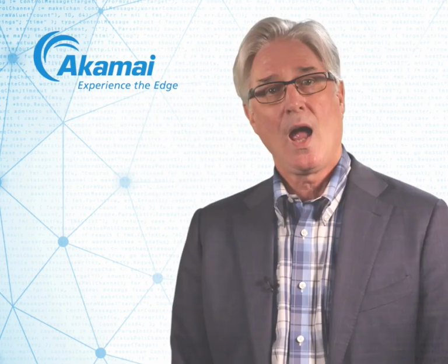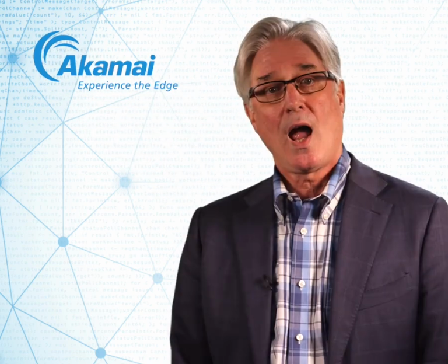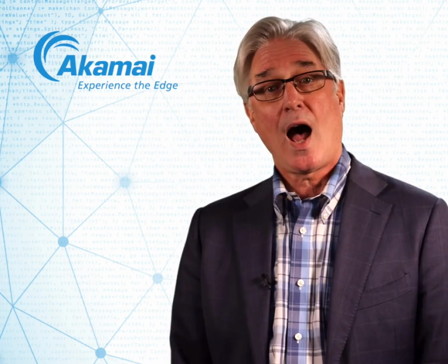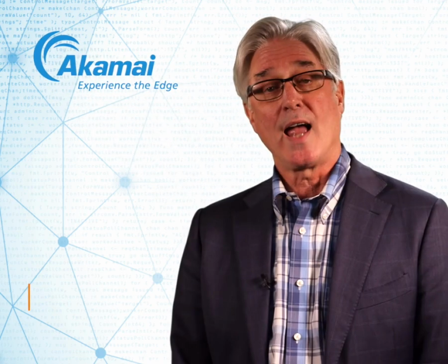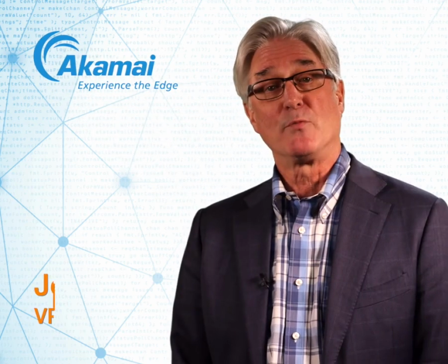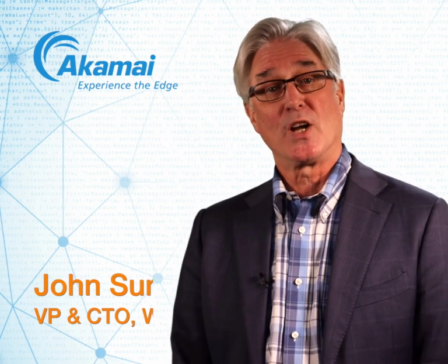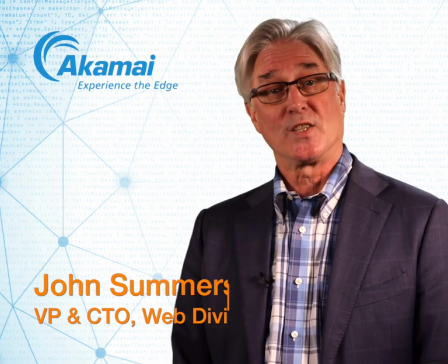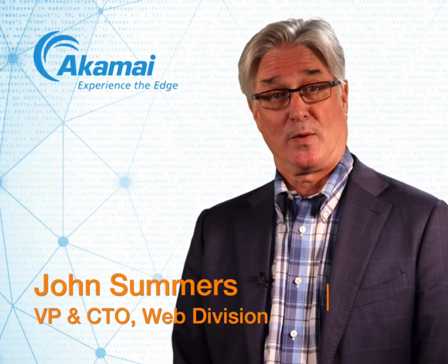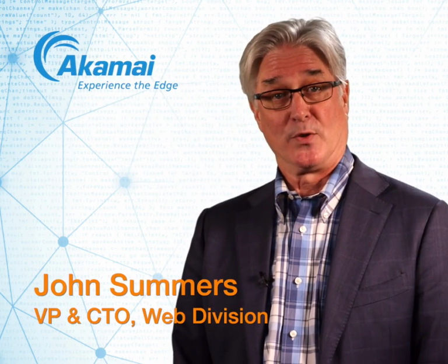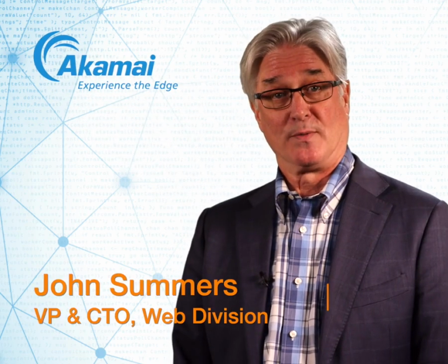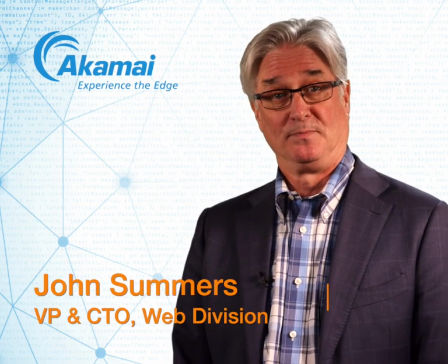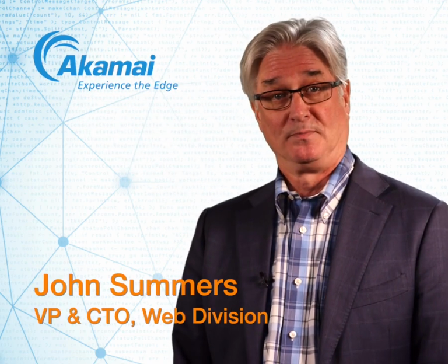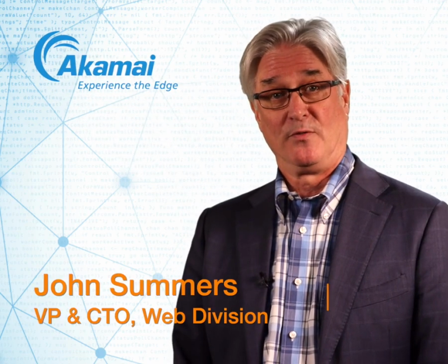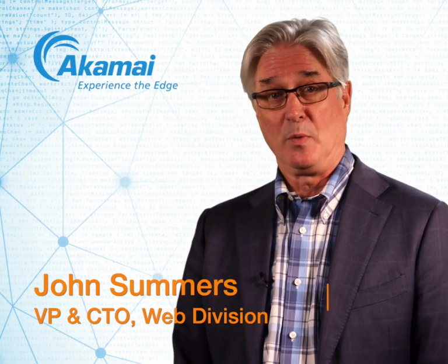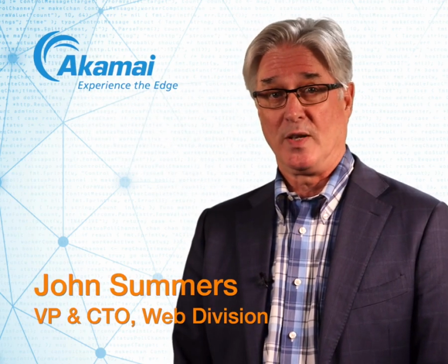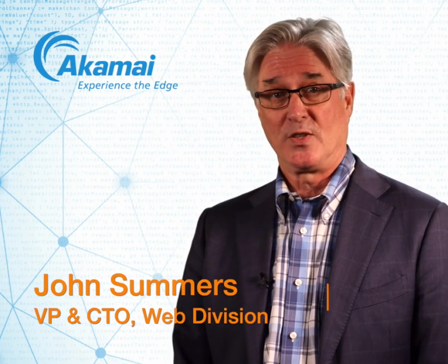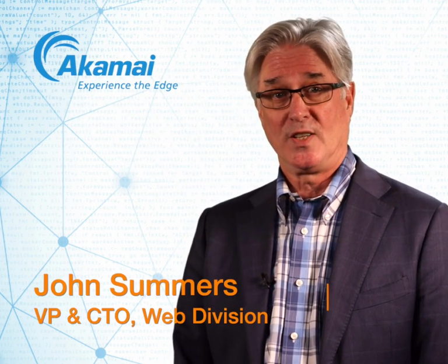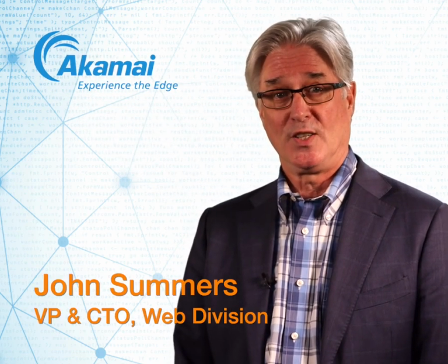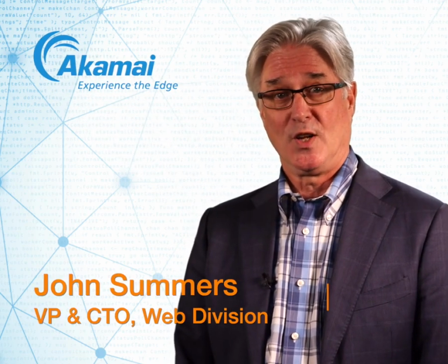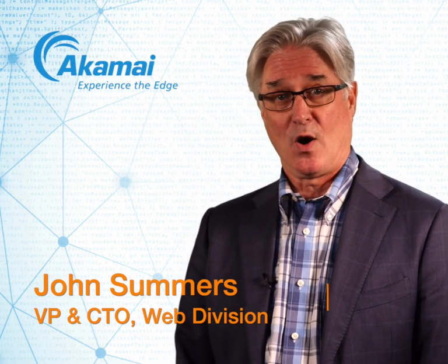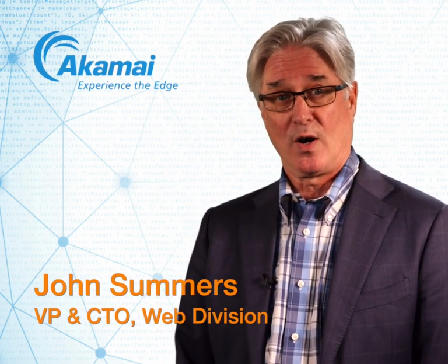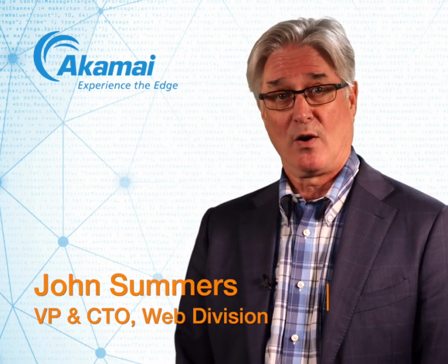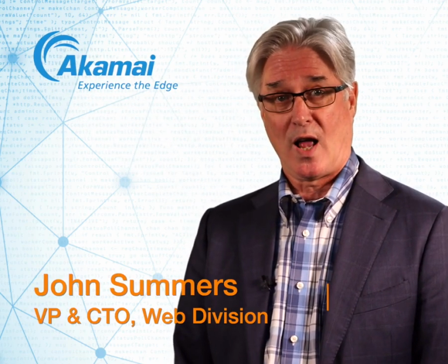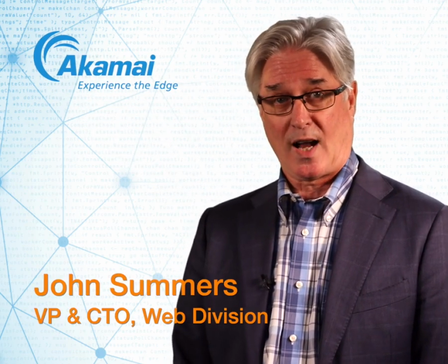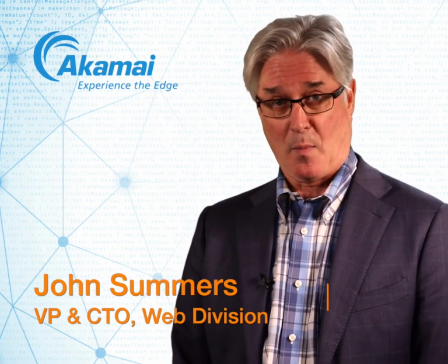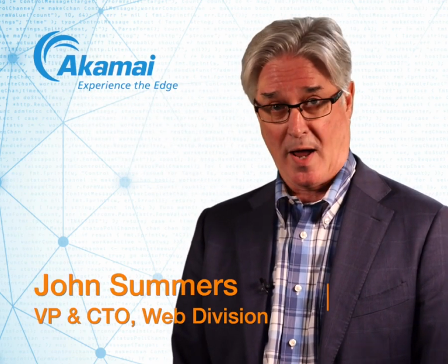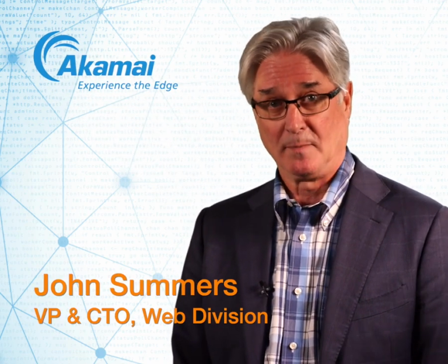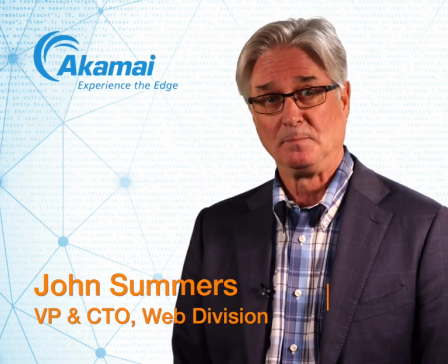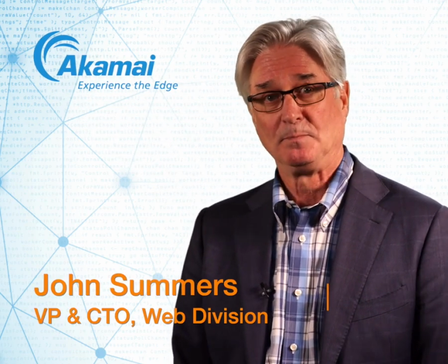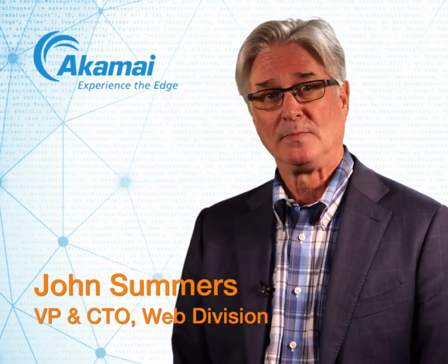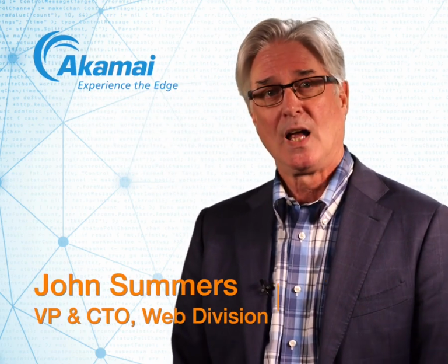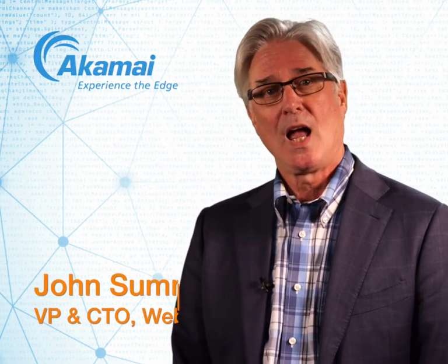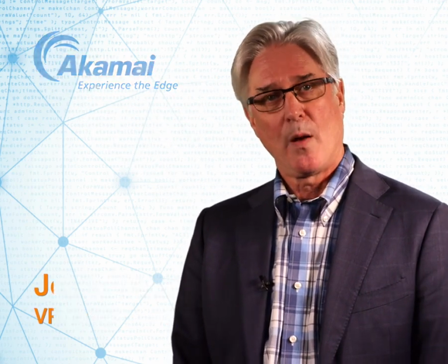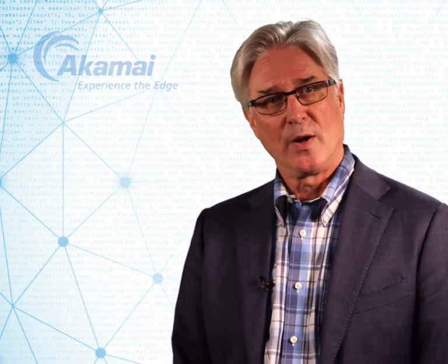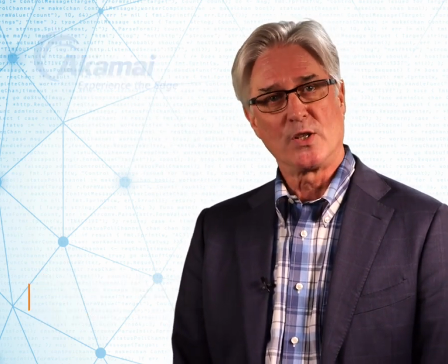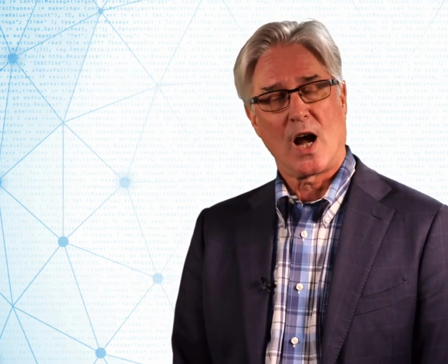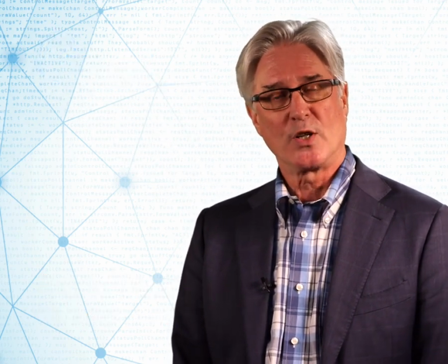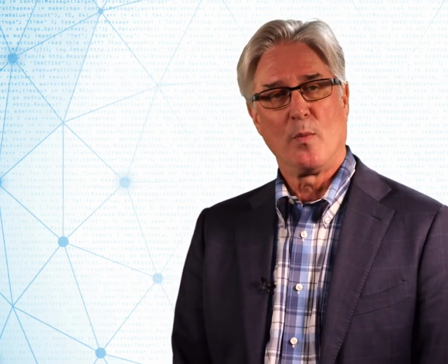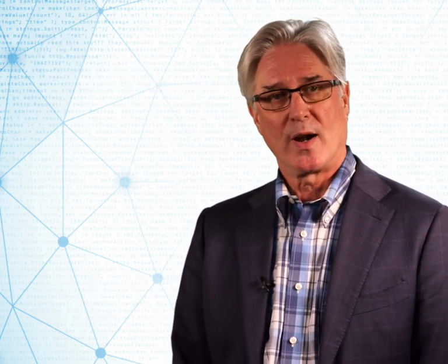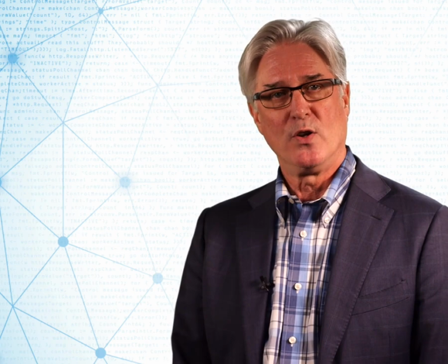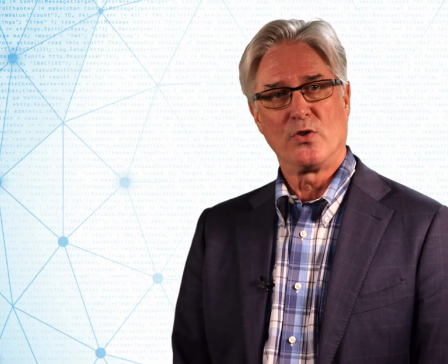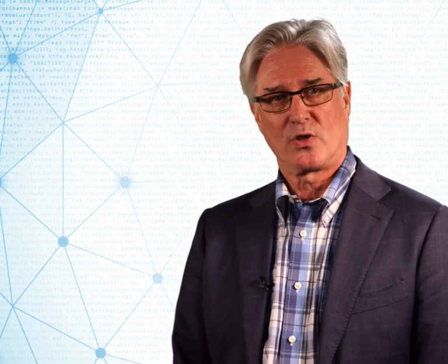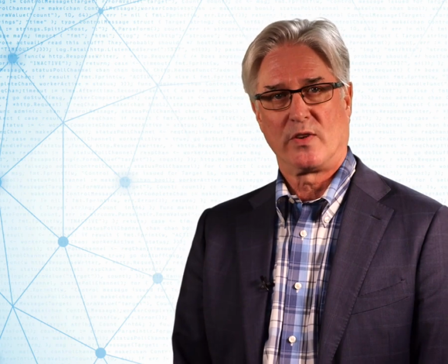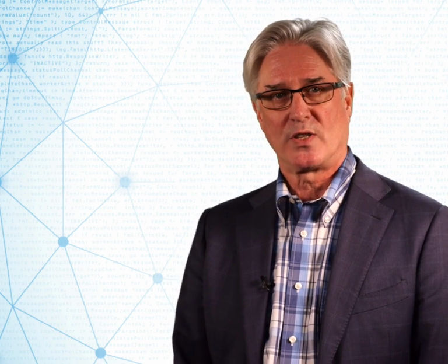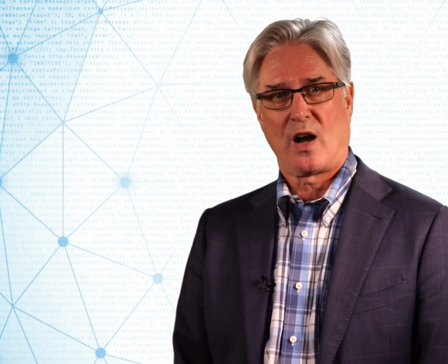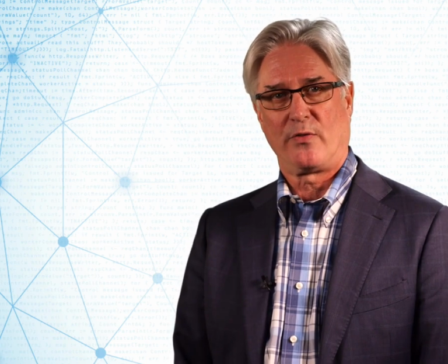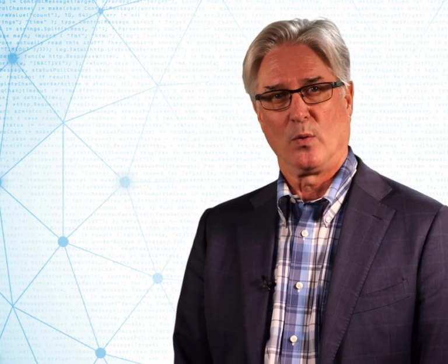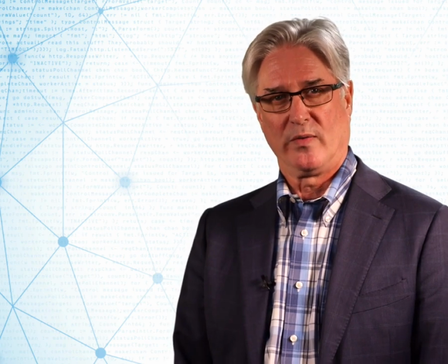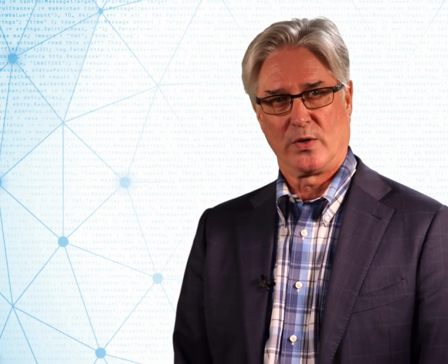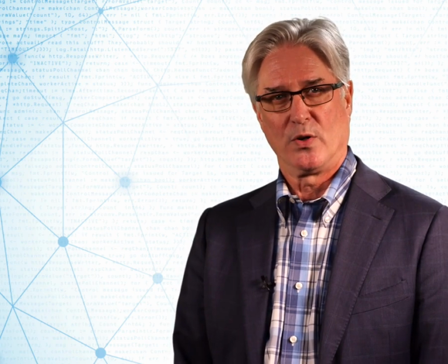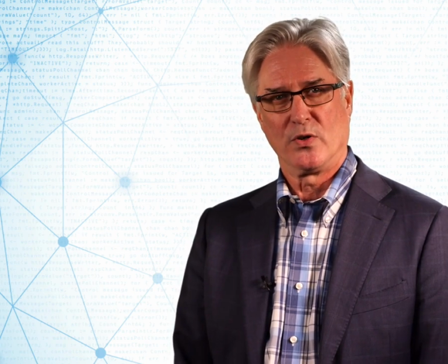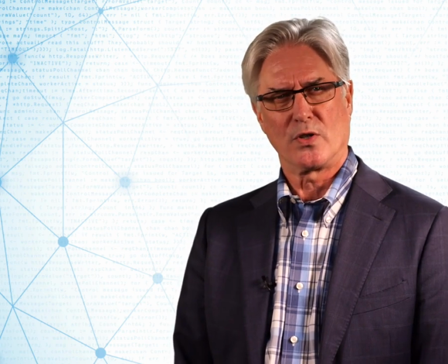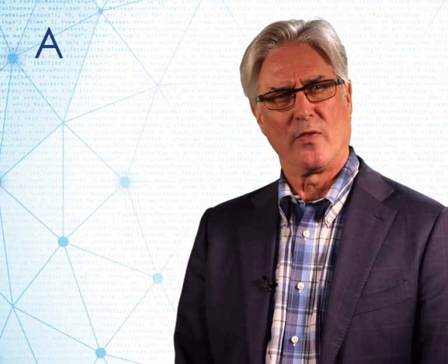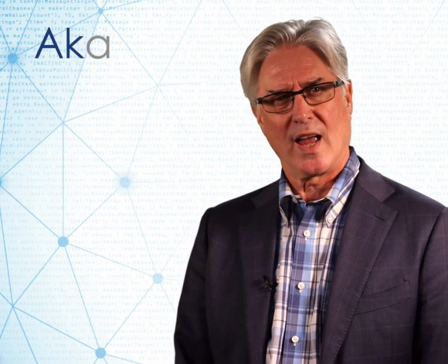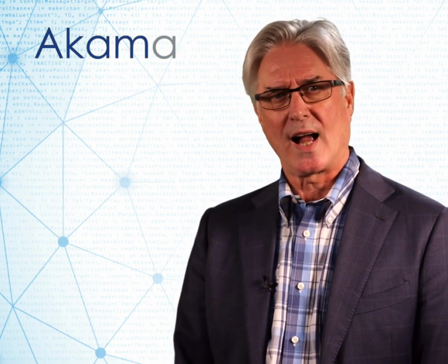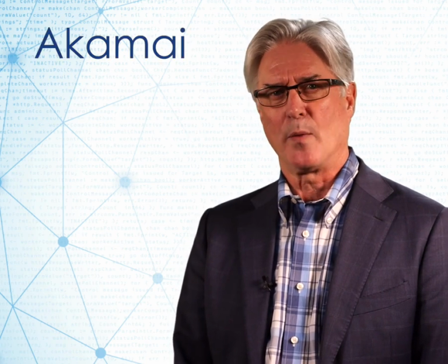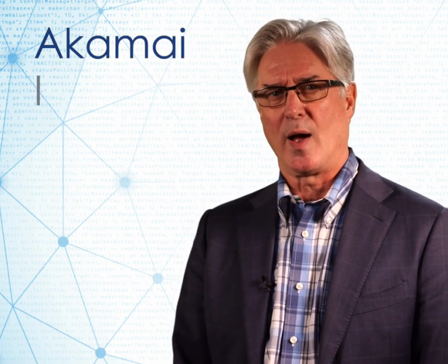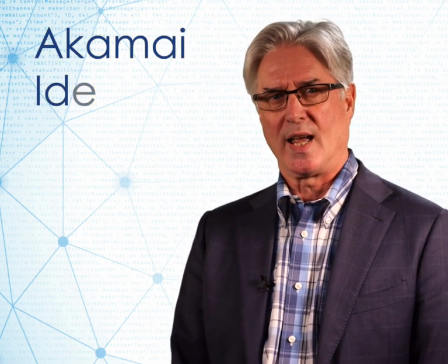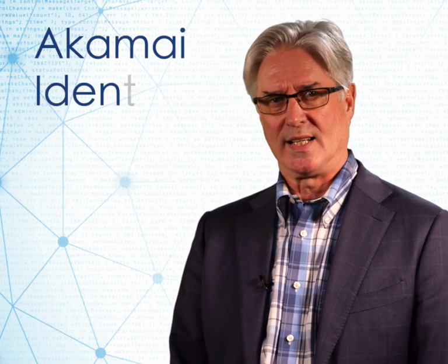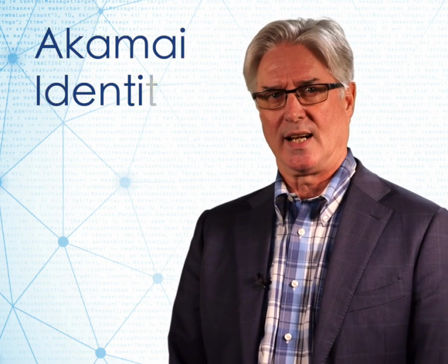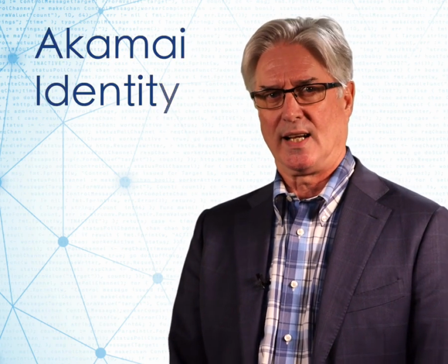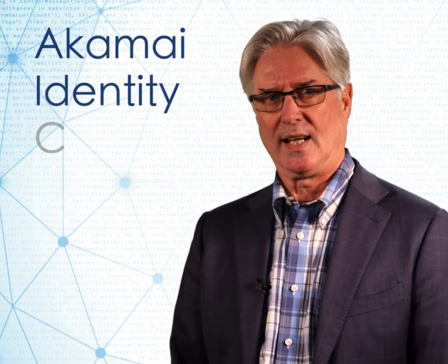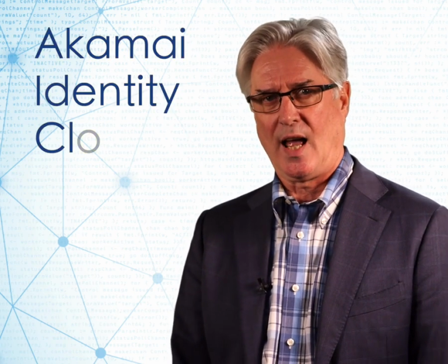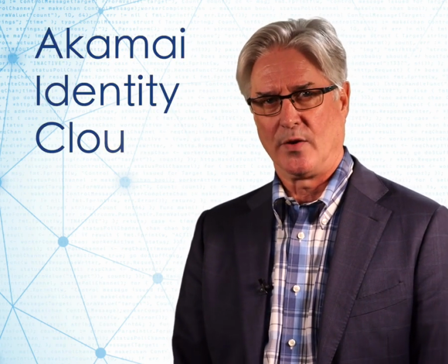Hi, I'm John Summers, VP and CTO here at Akamai. I'm here to talk to you about a new service offering we've introduced called the Akamai Identity Cloud.